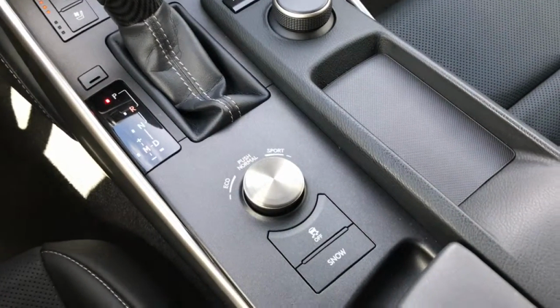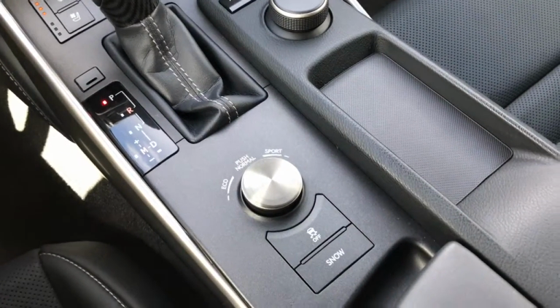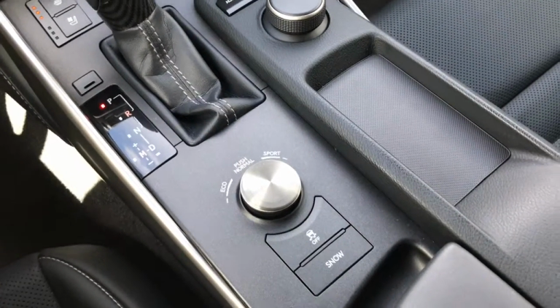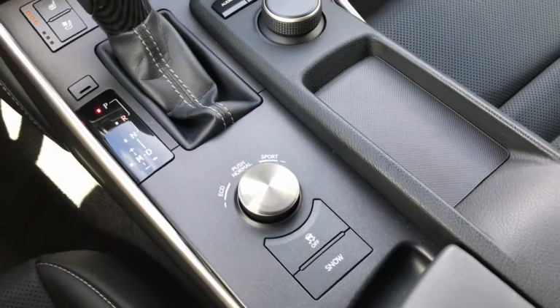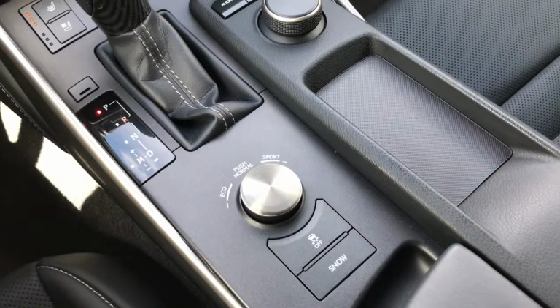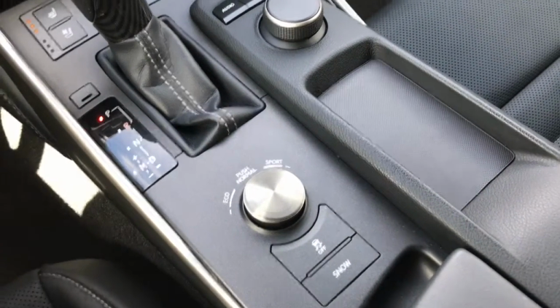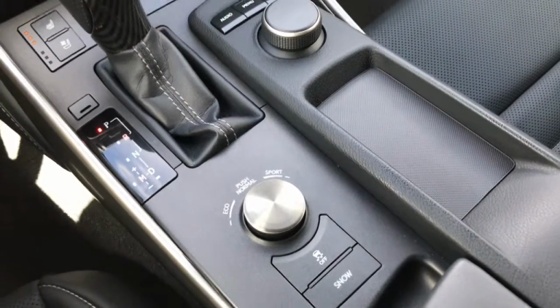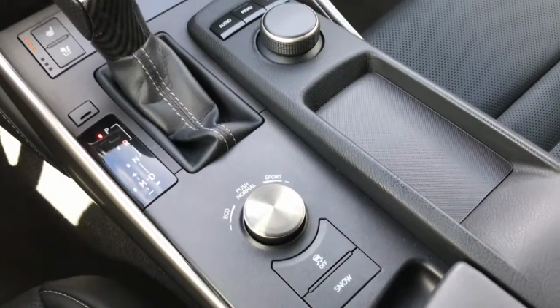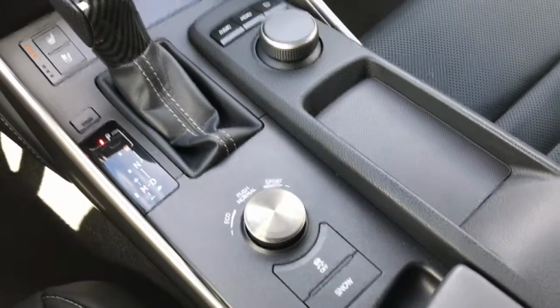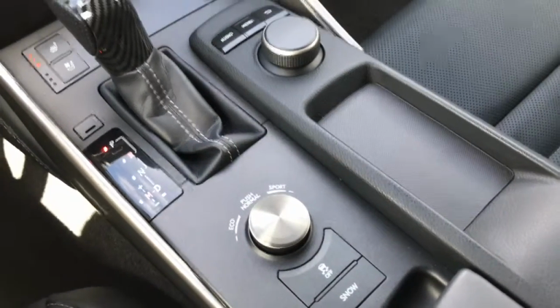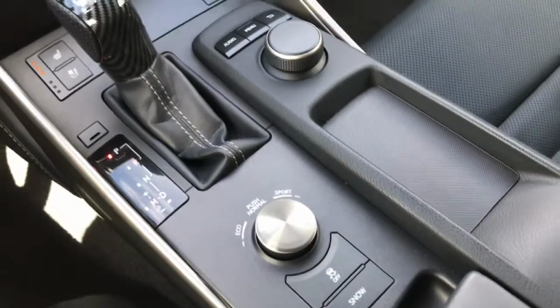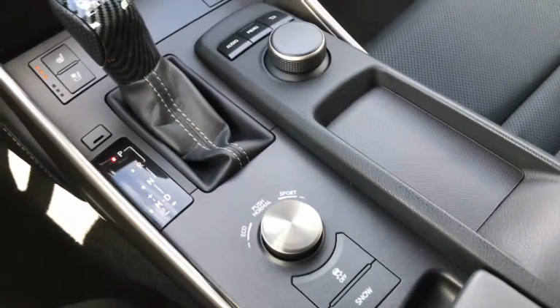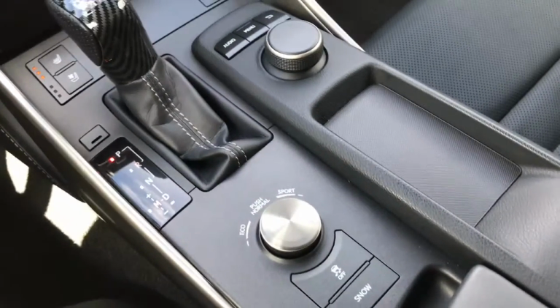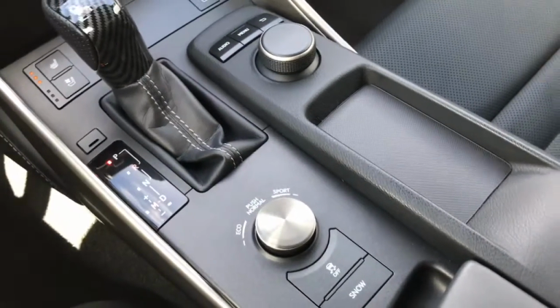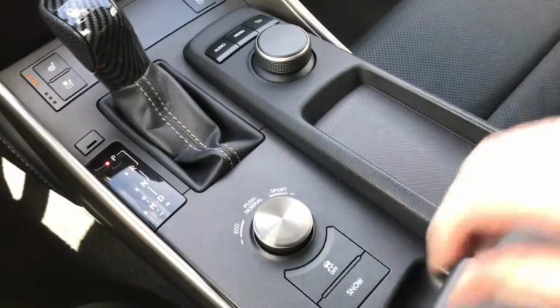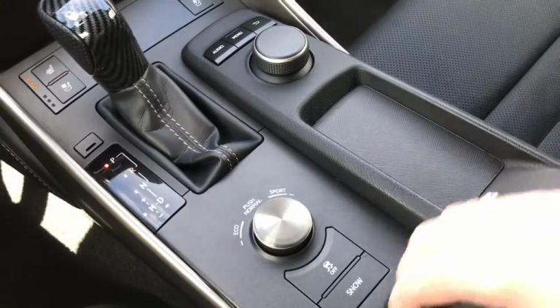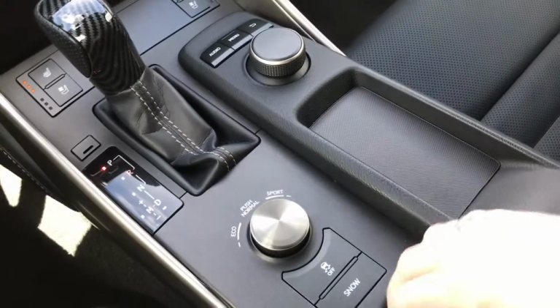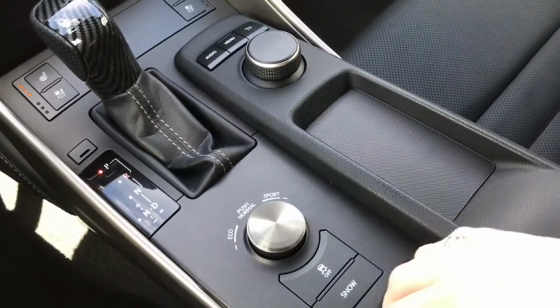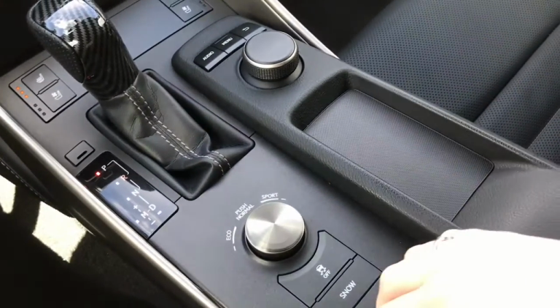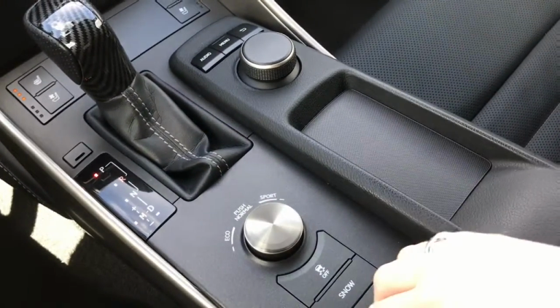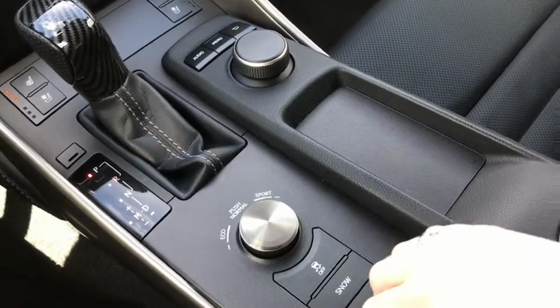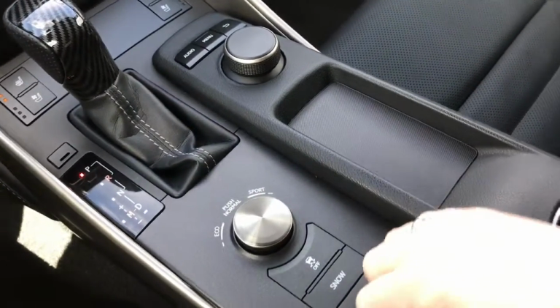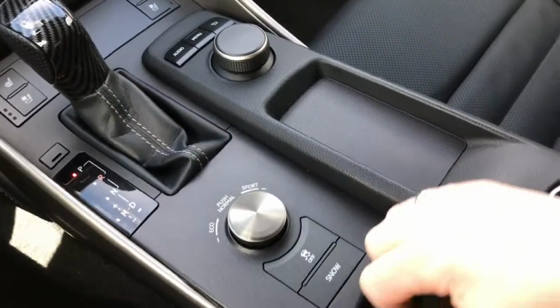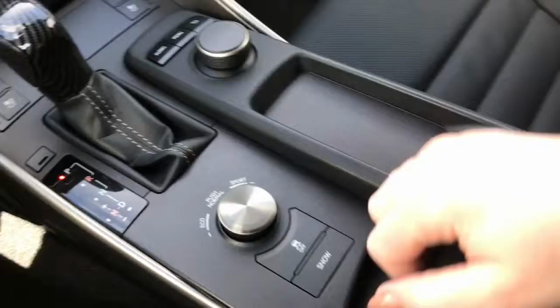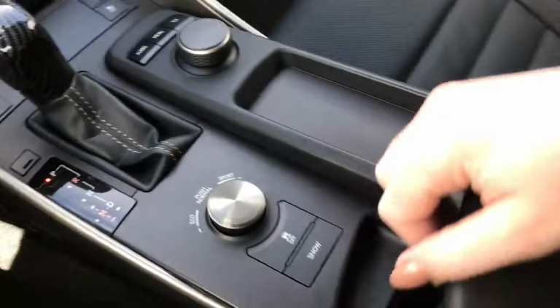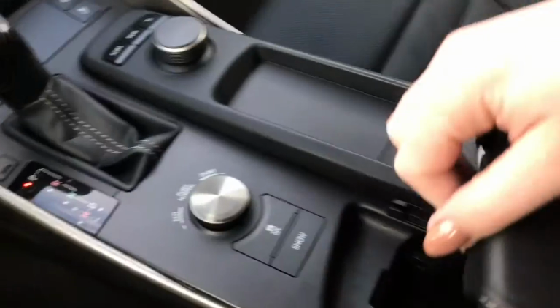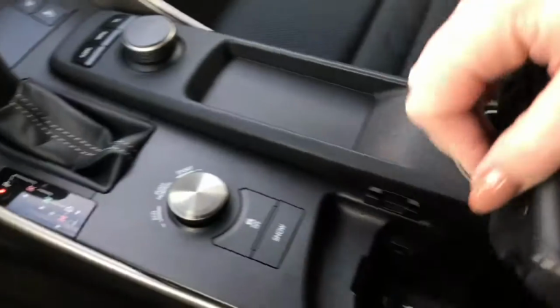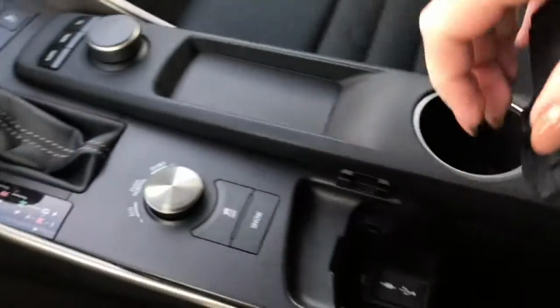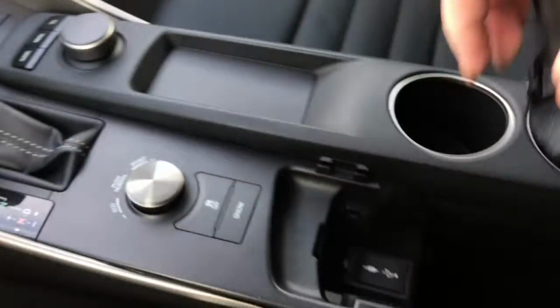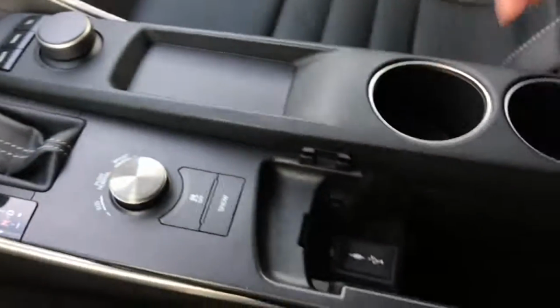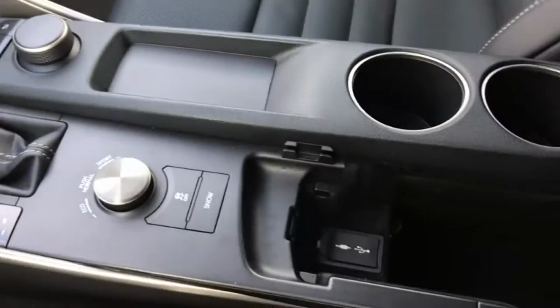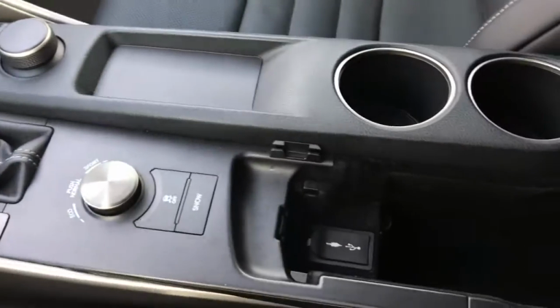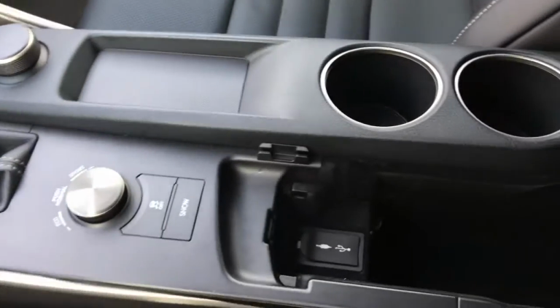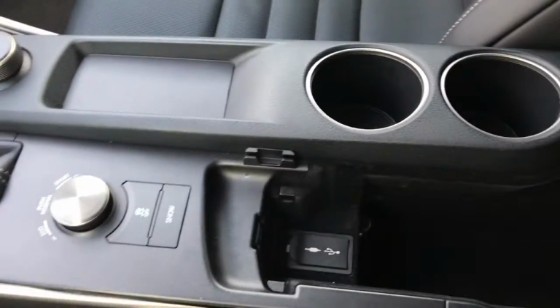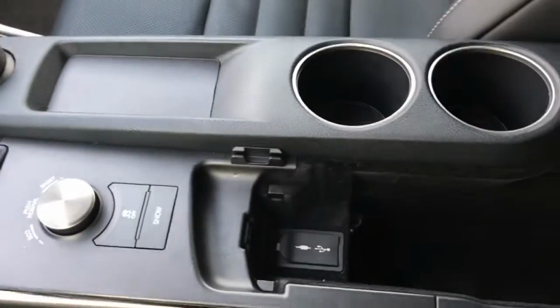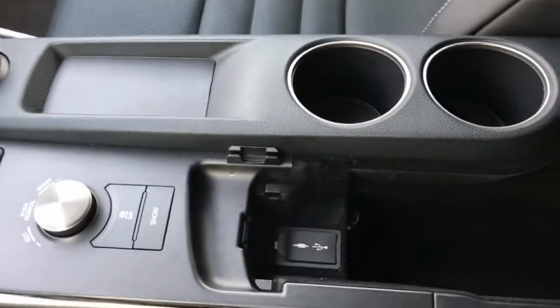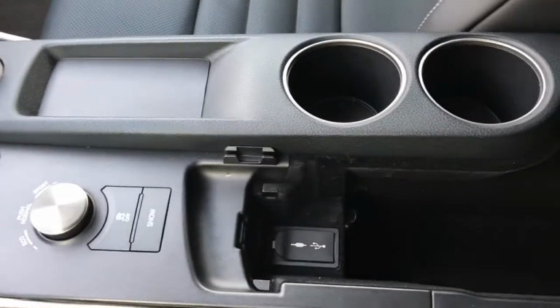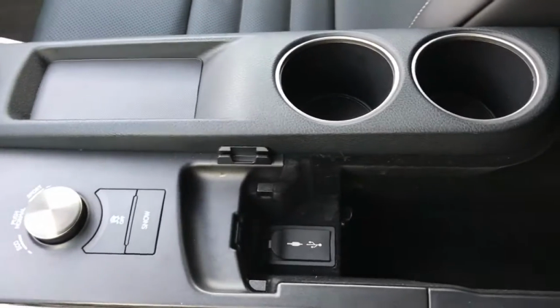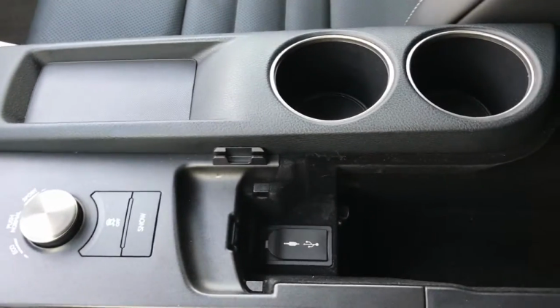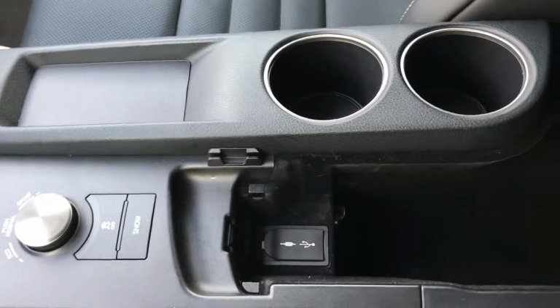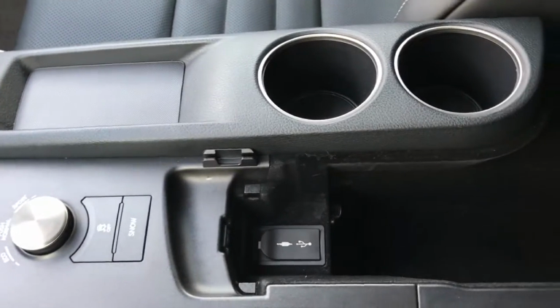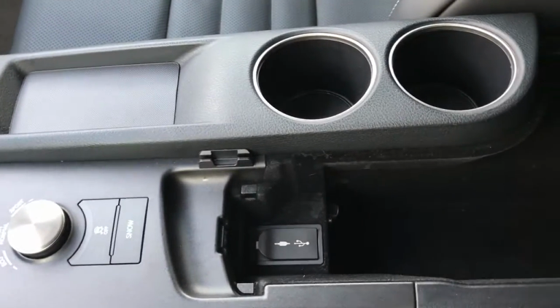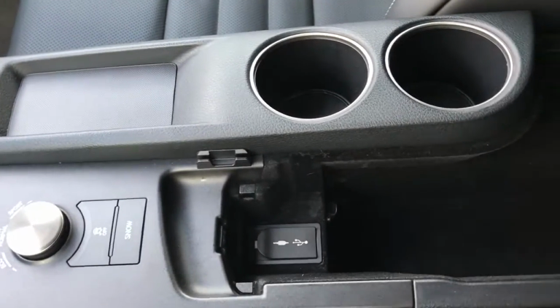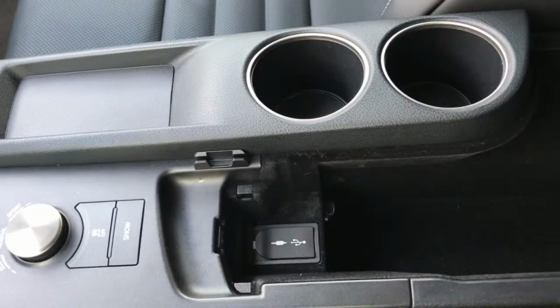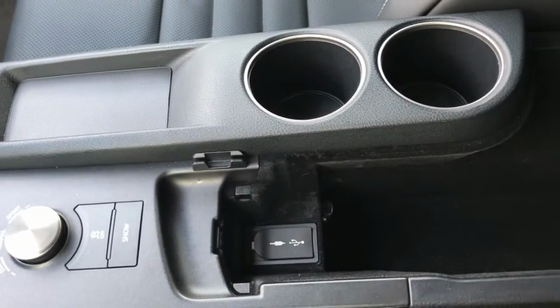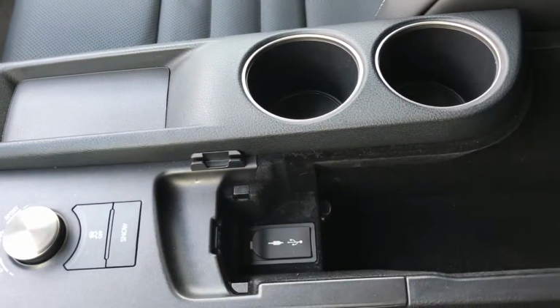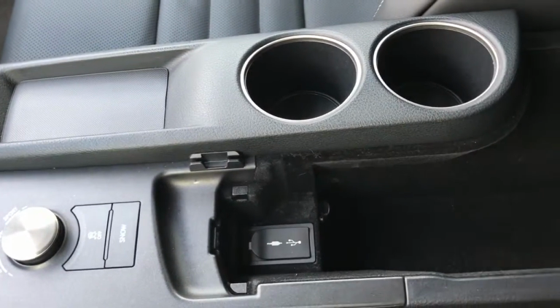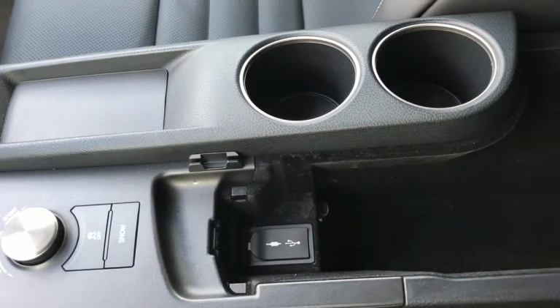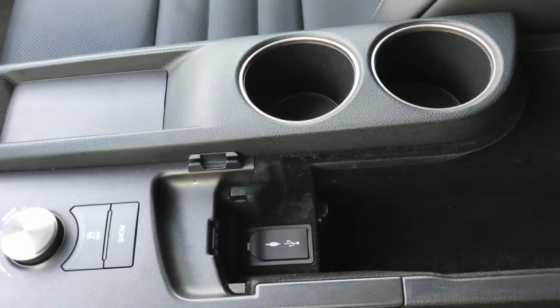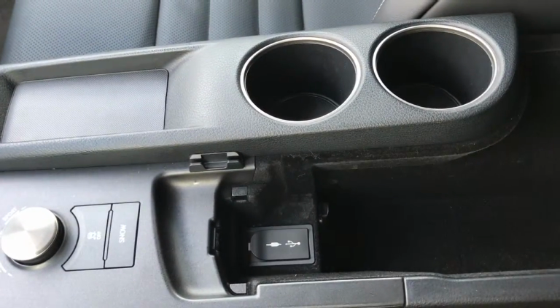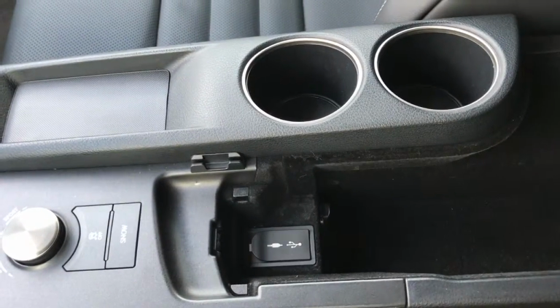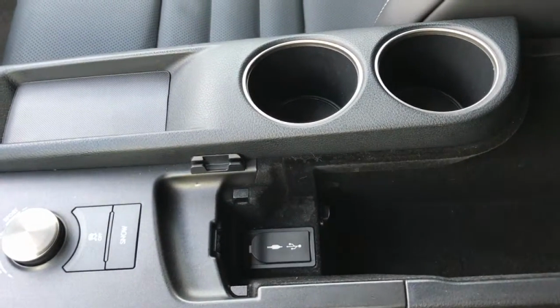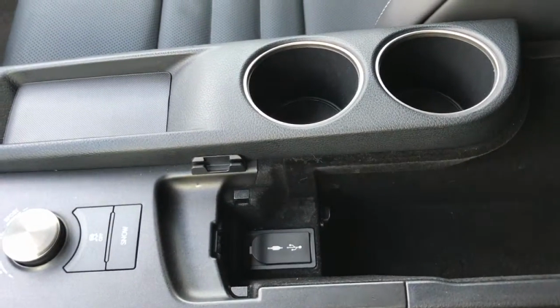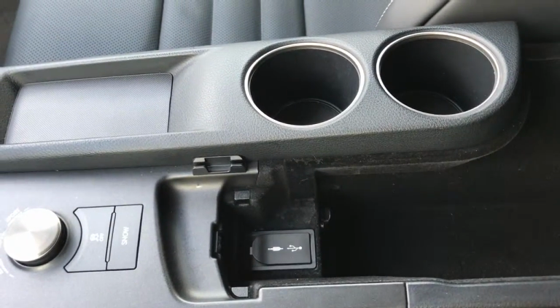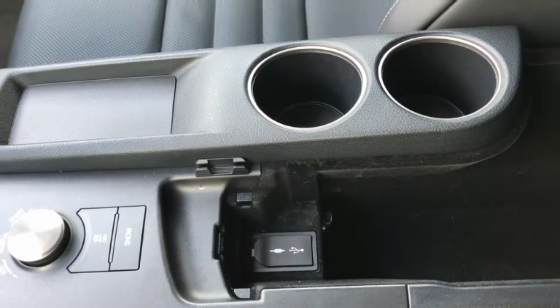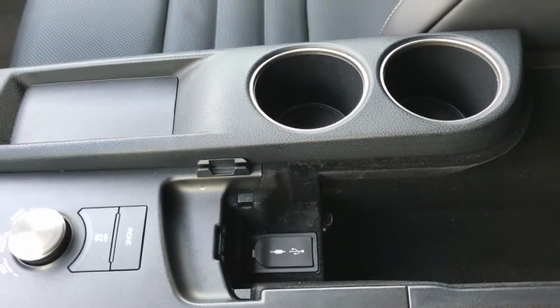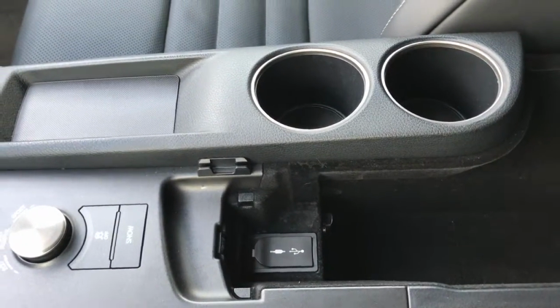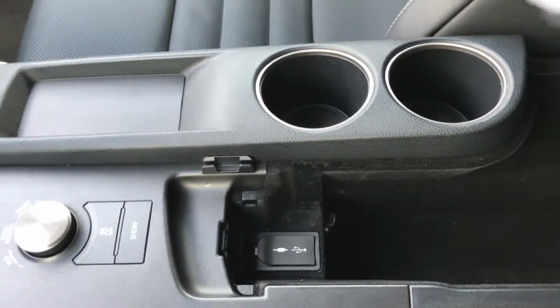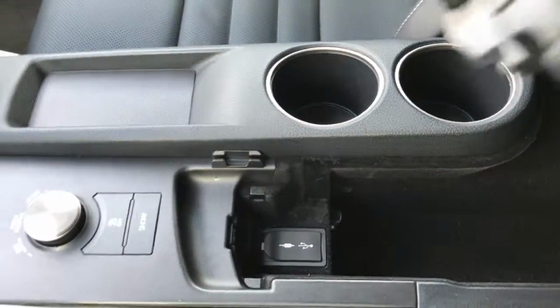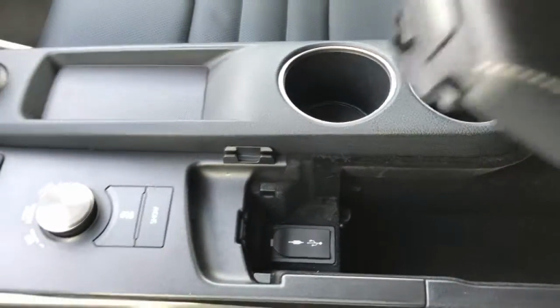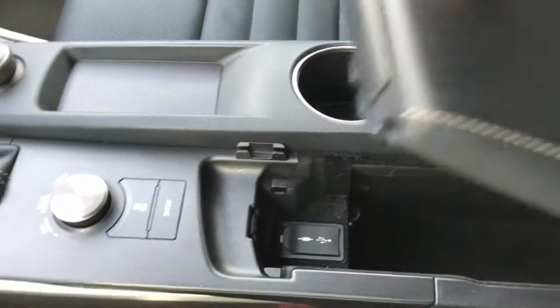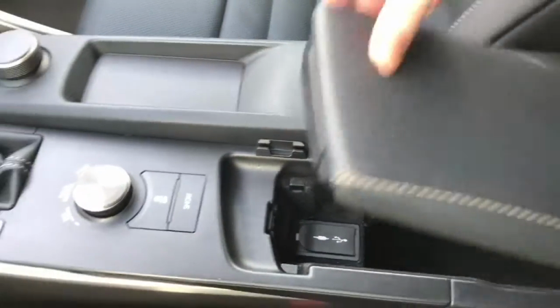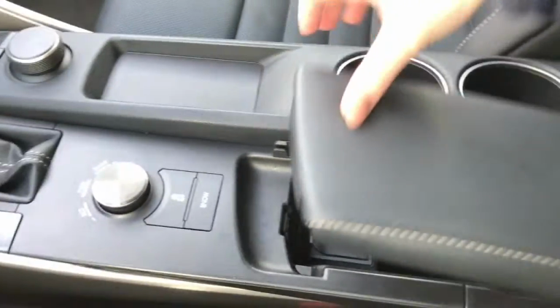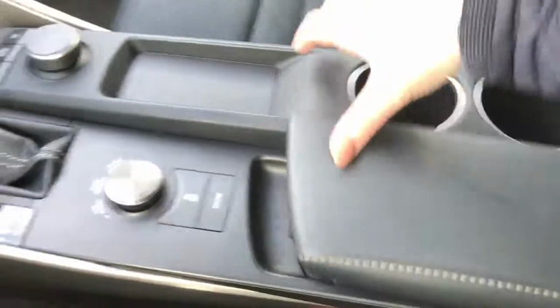We have your traction control, snow mode, and sport mode, plus a great-size center console which also holds your auxiliary and USB plug-in.